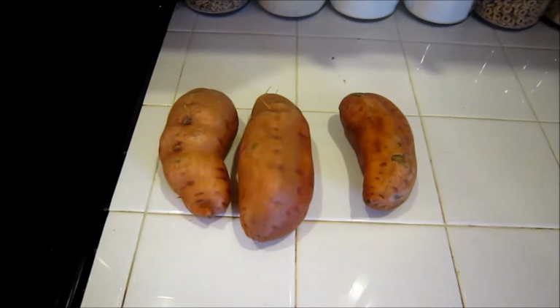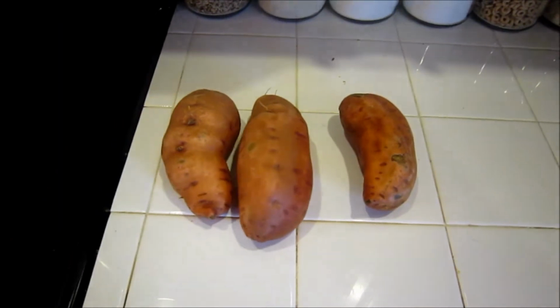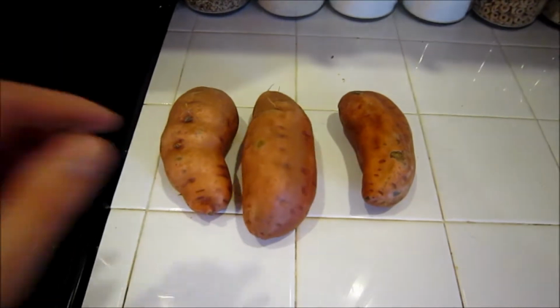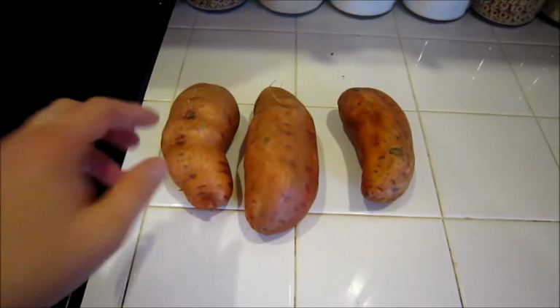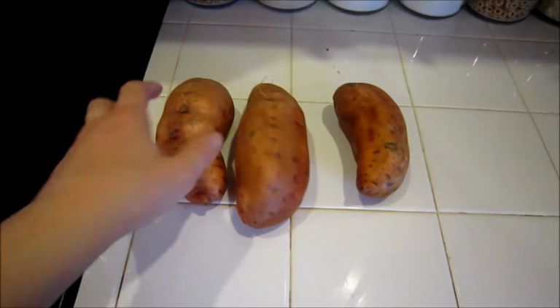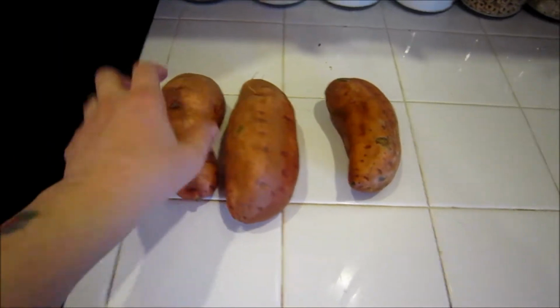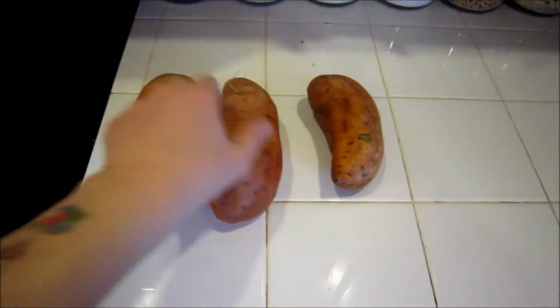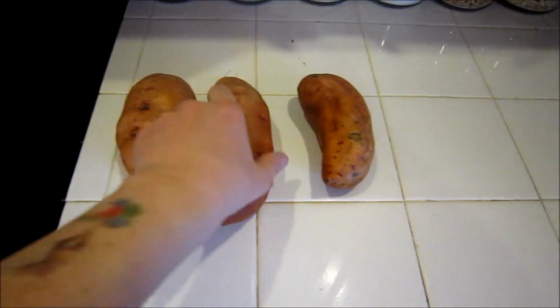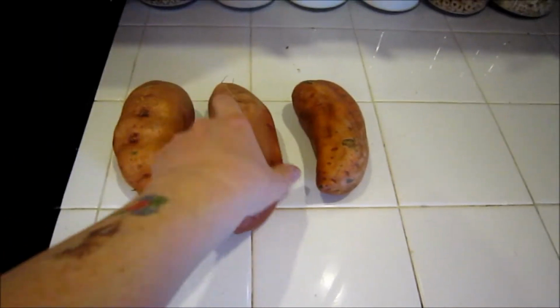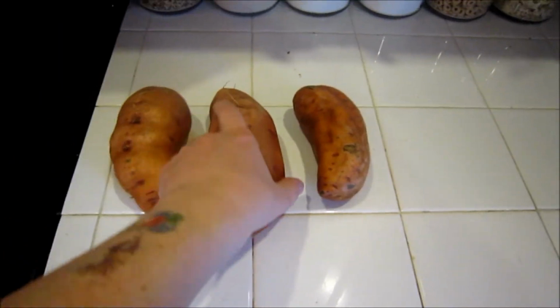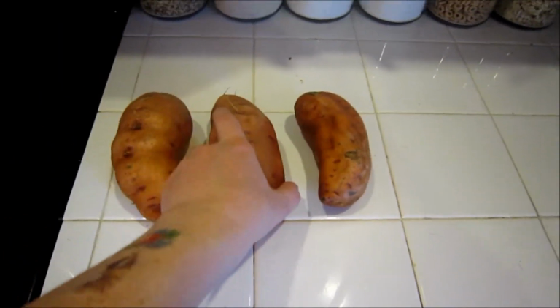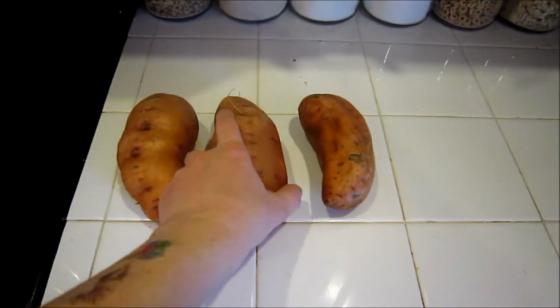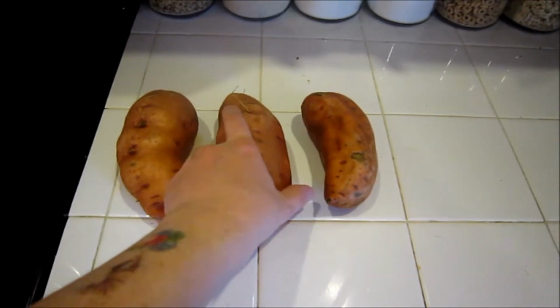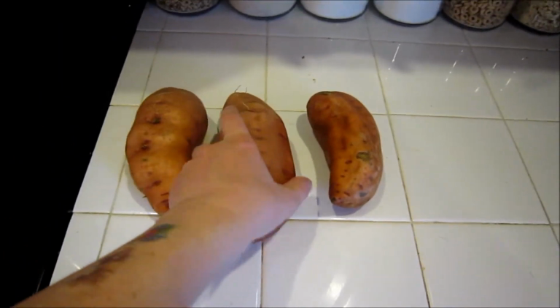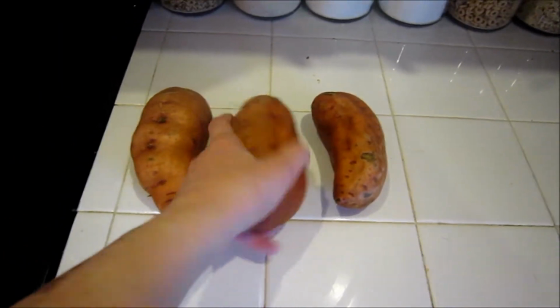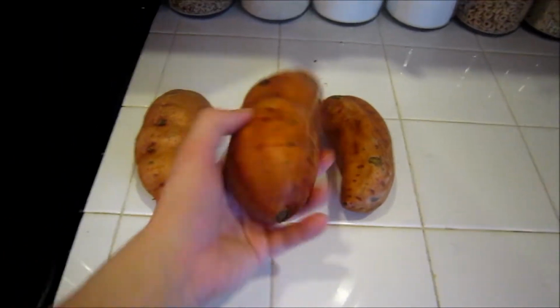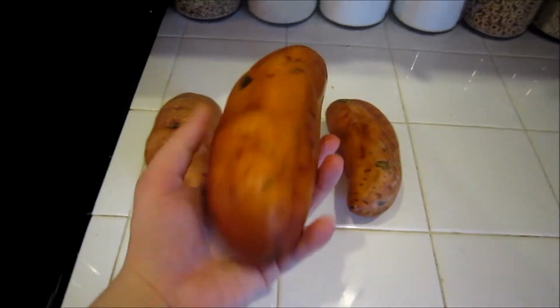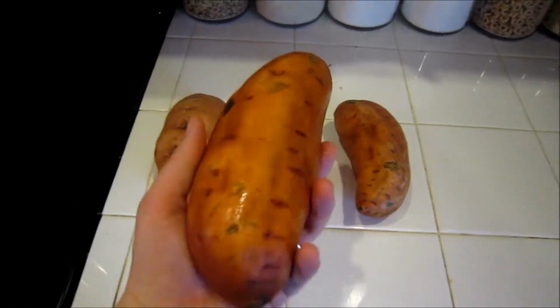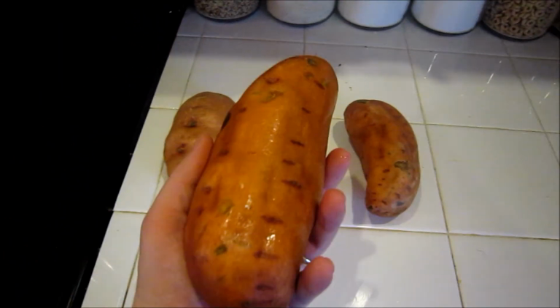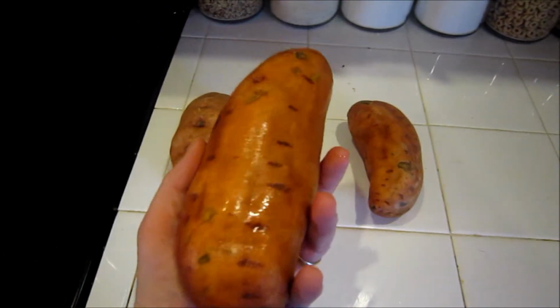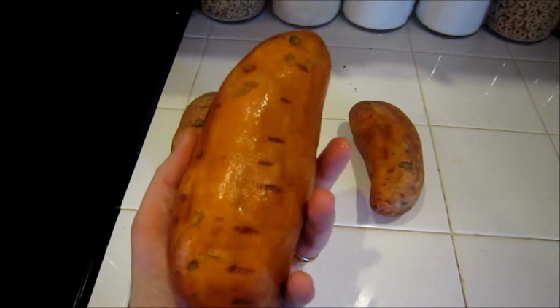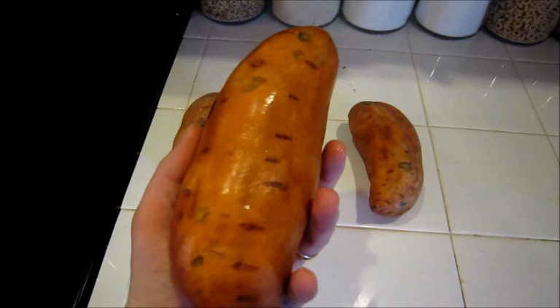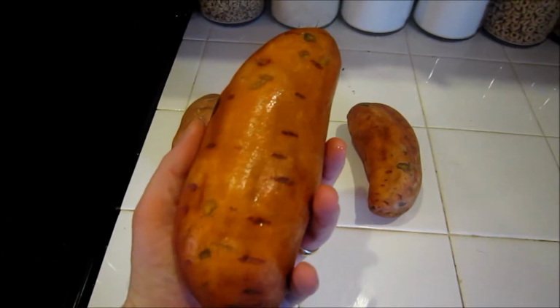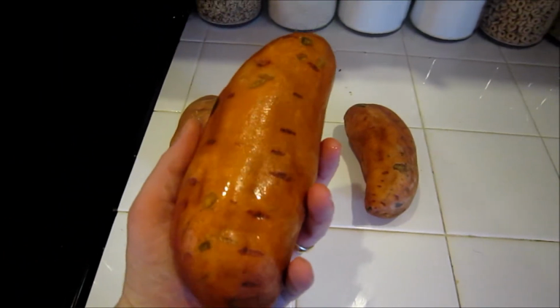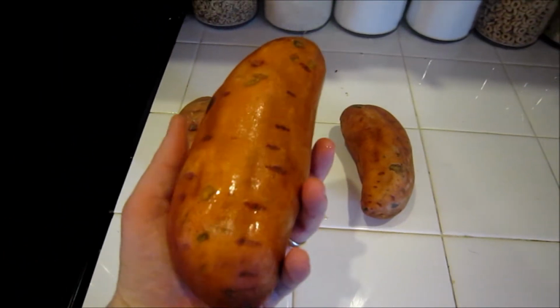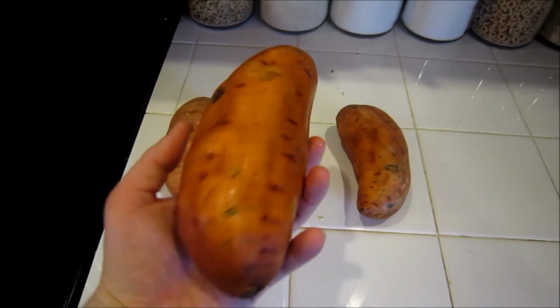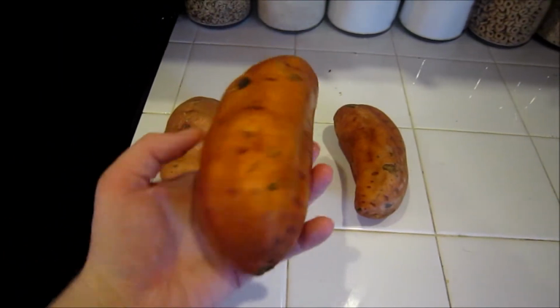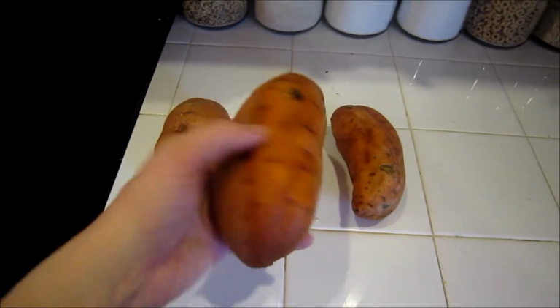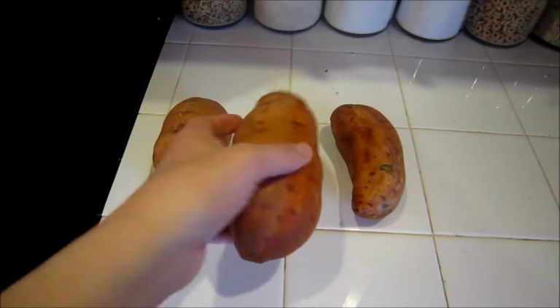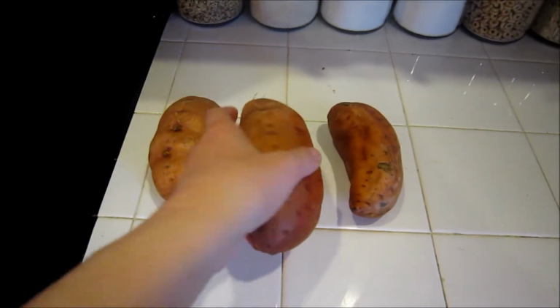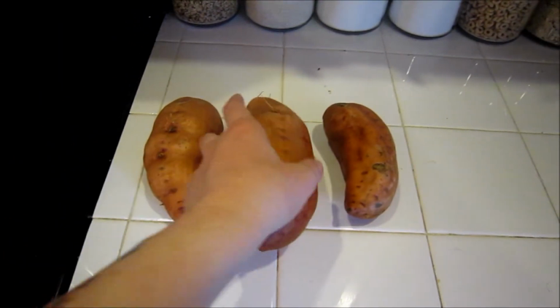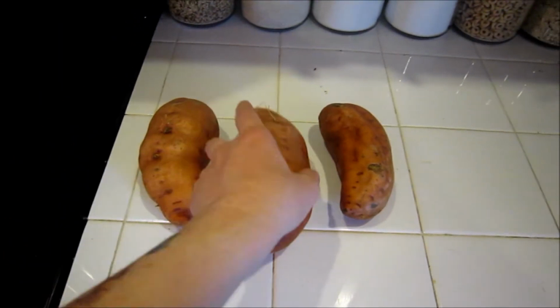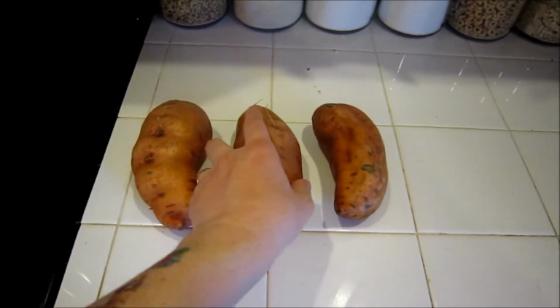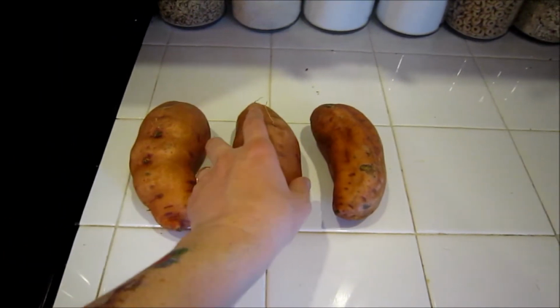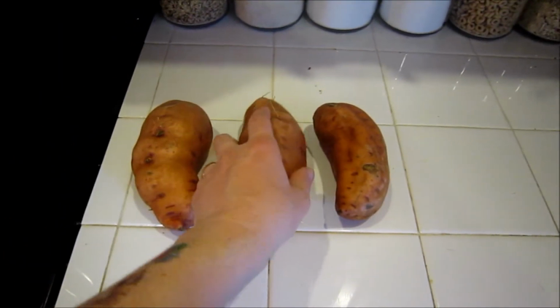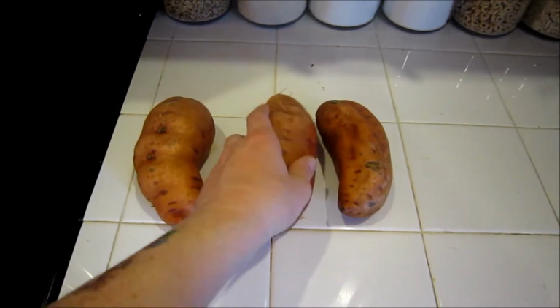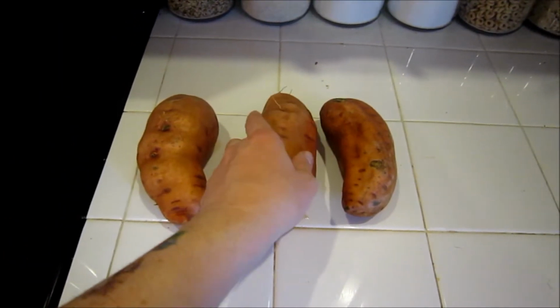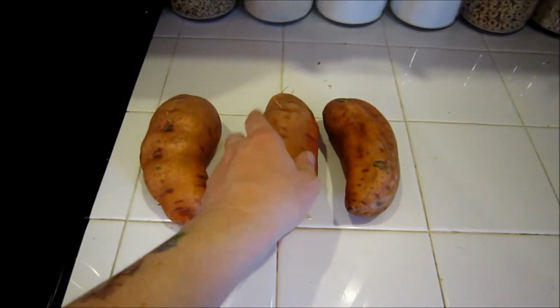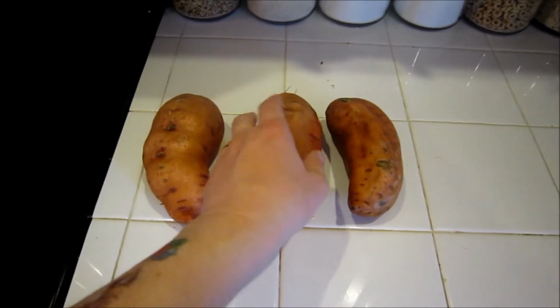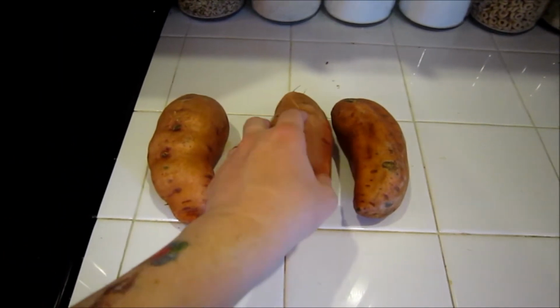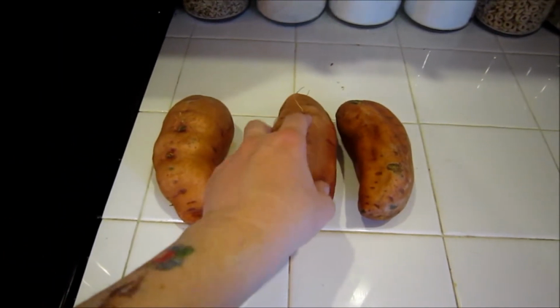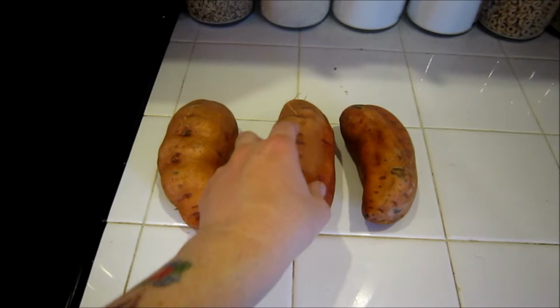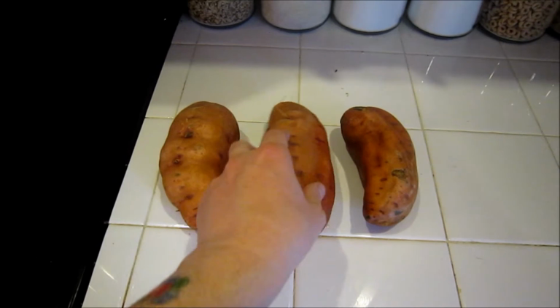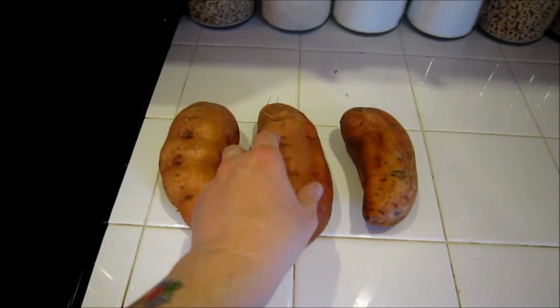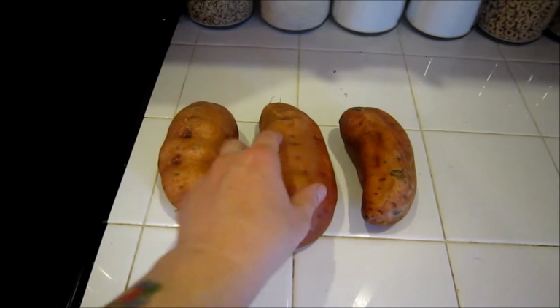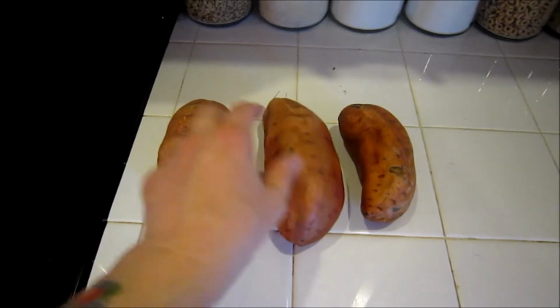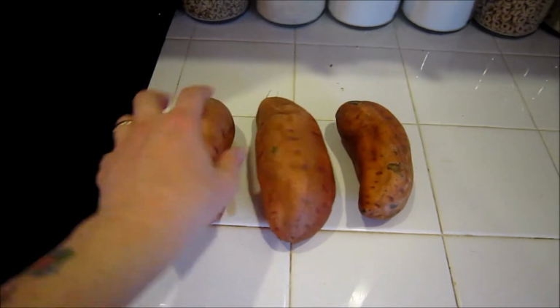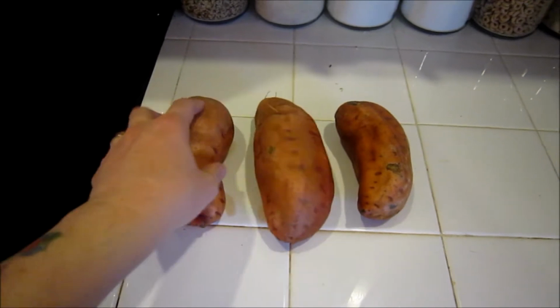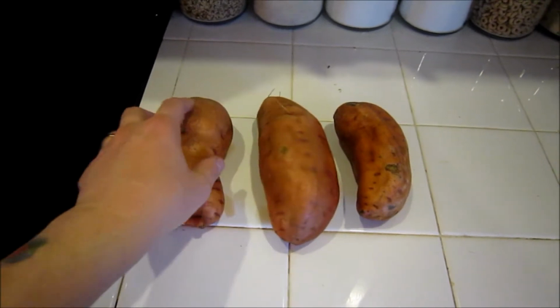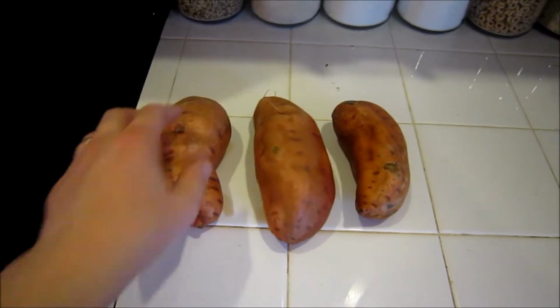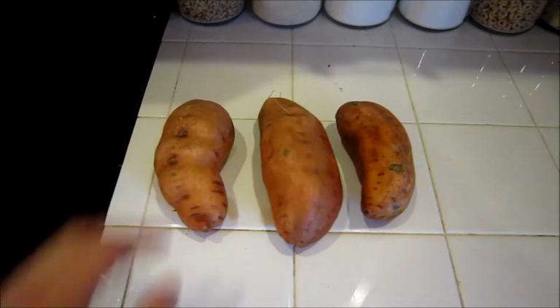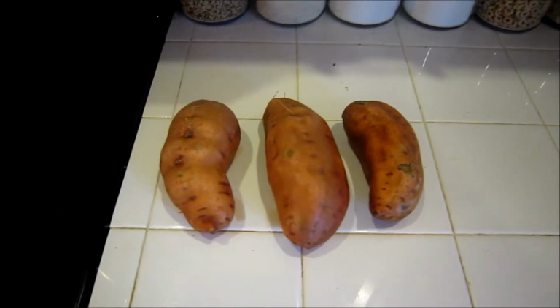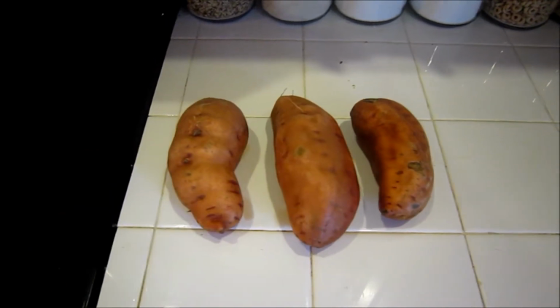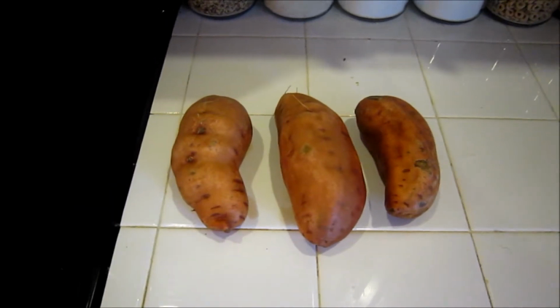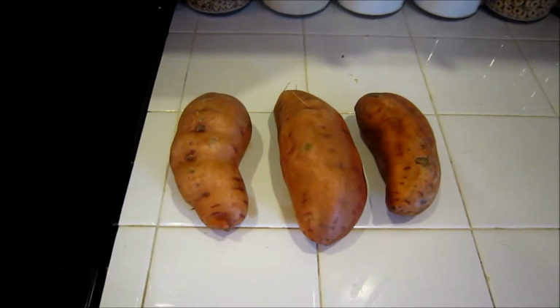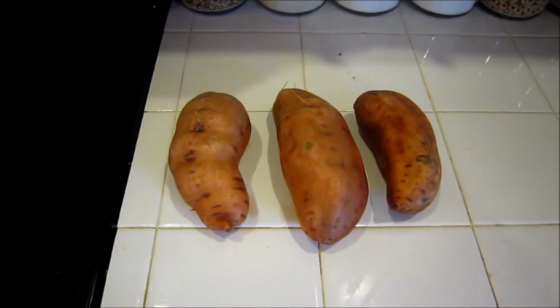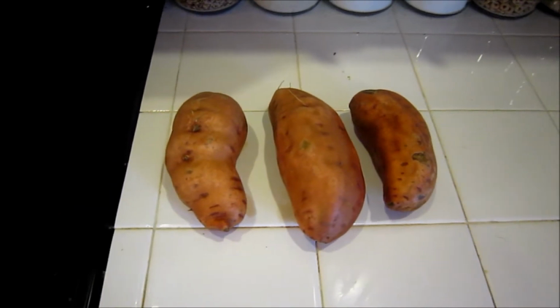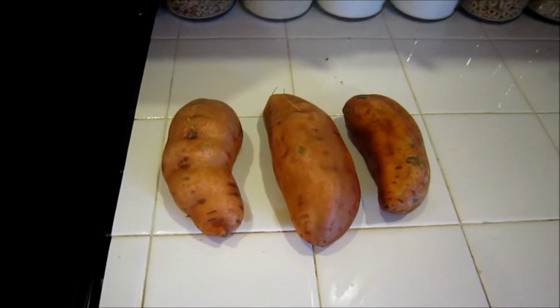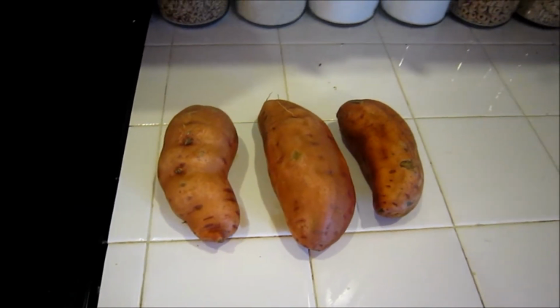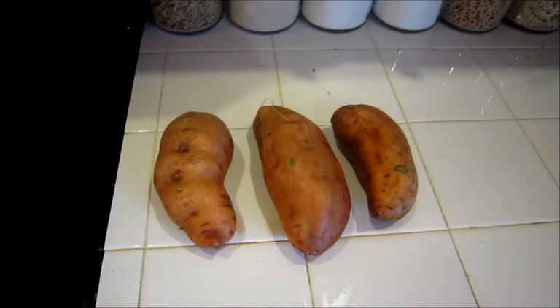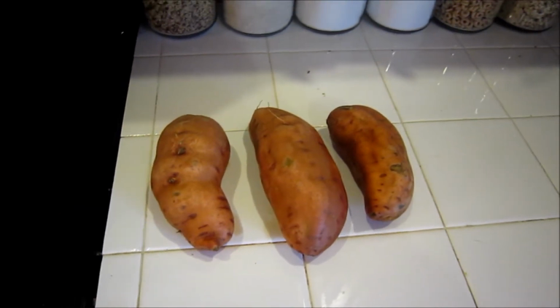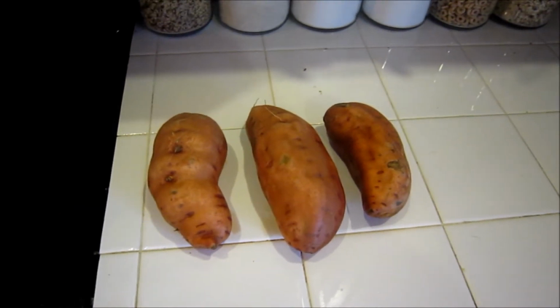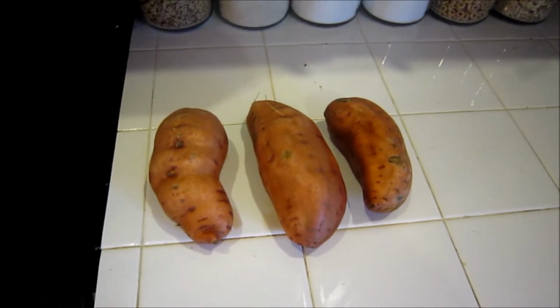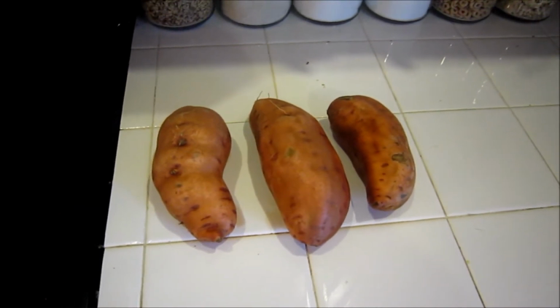I've once again washed these — just use a scrub sponge, scrub them good, and rinse them off.